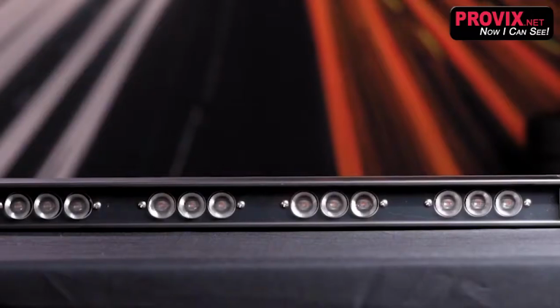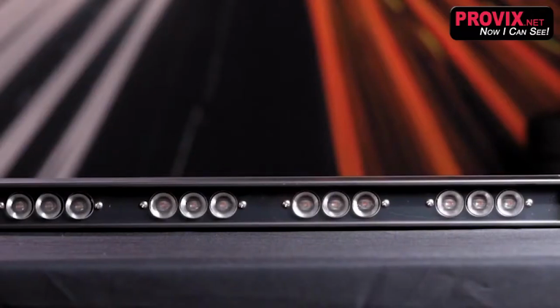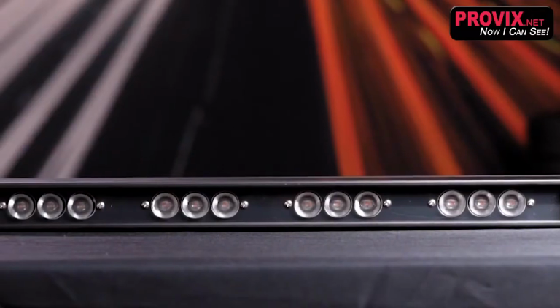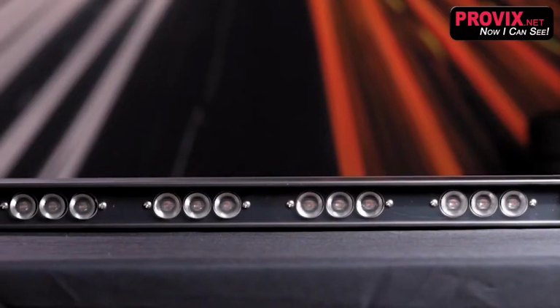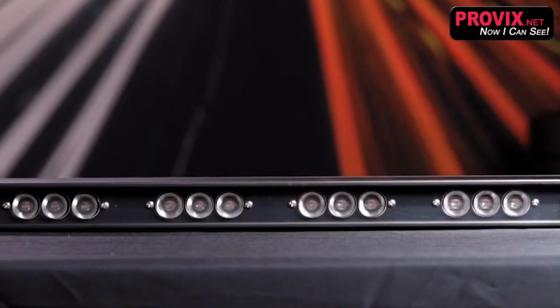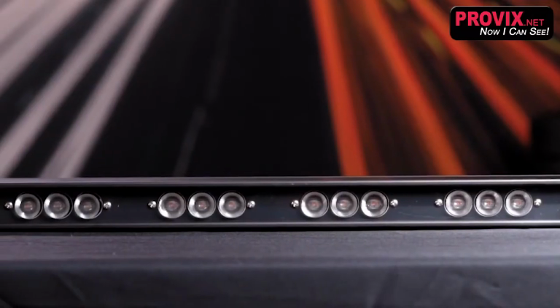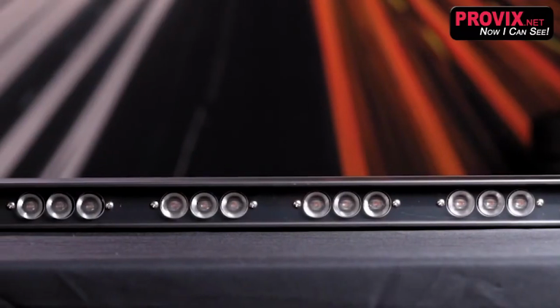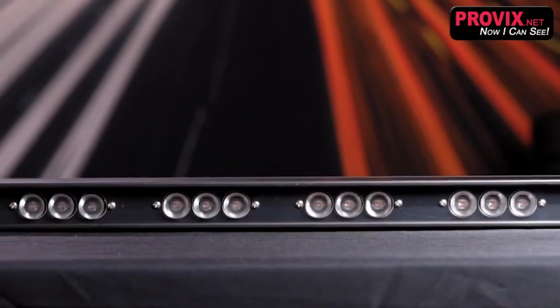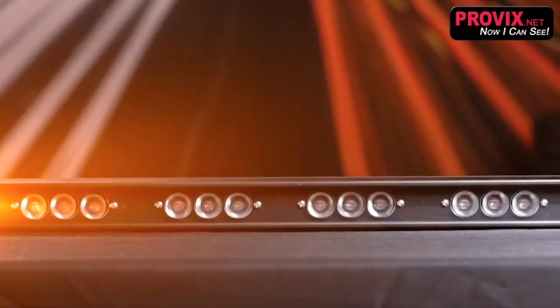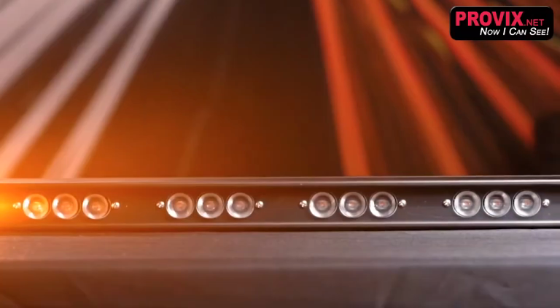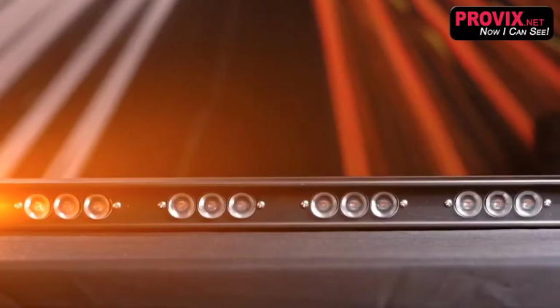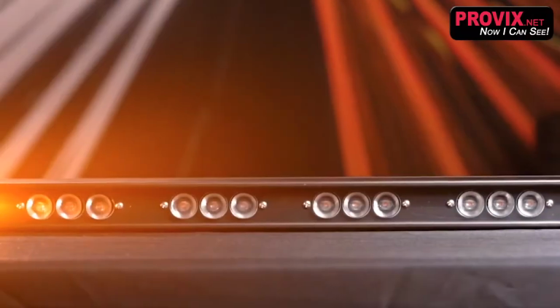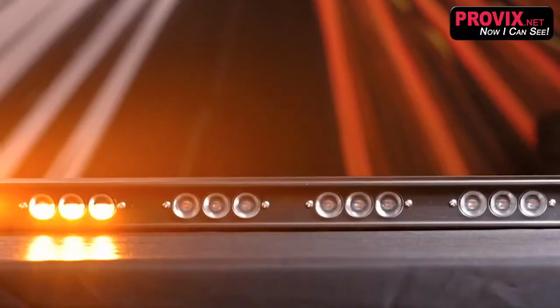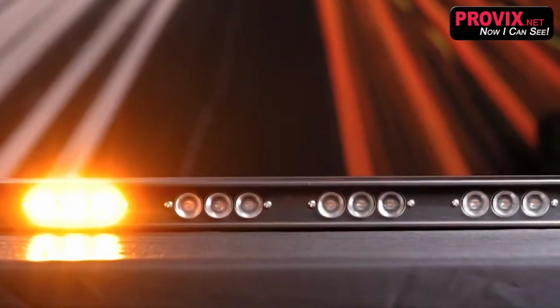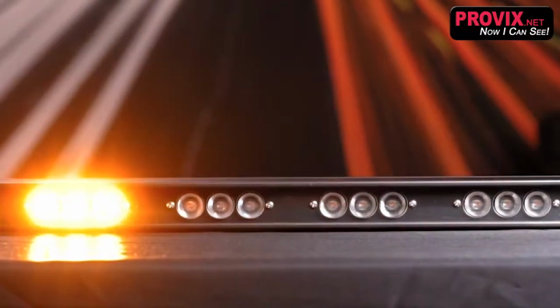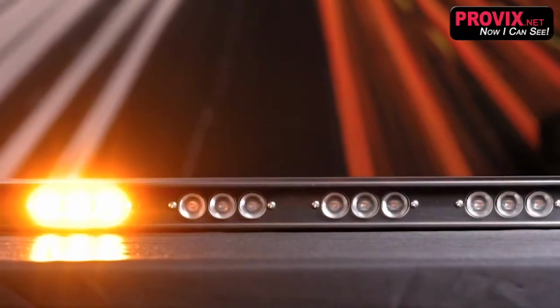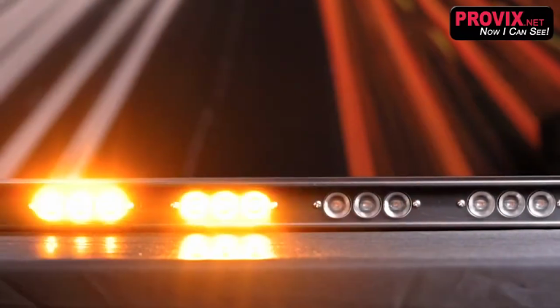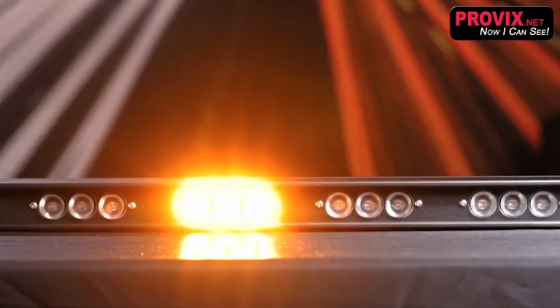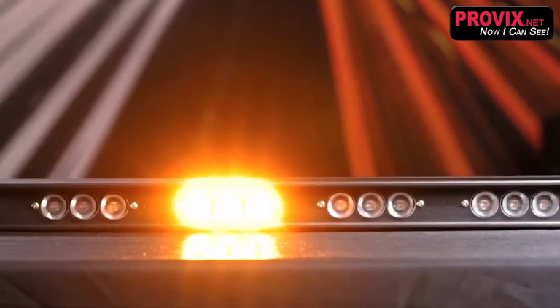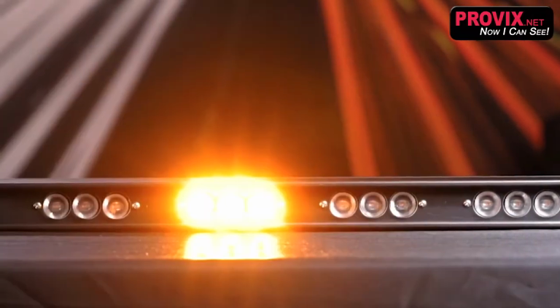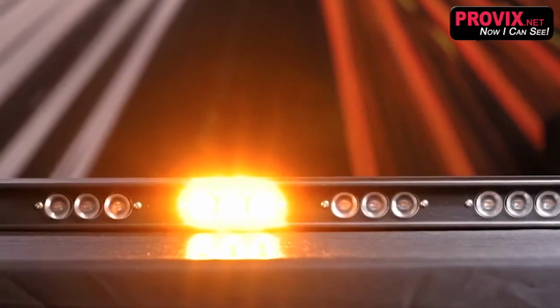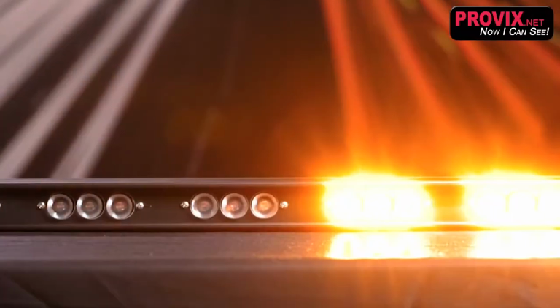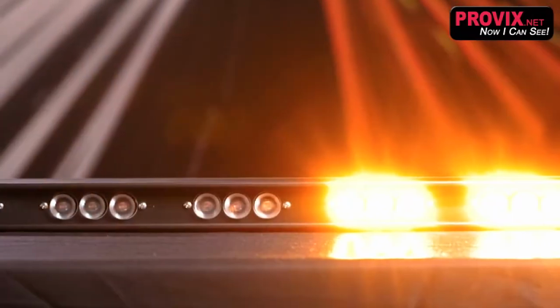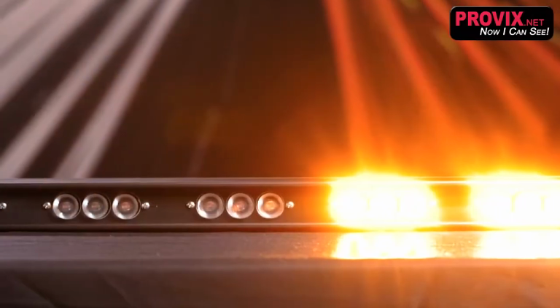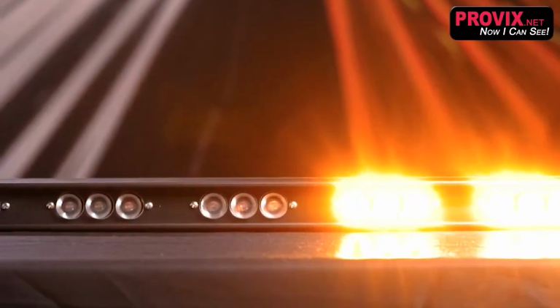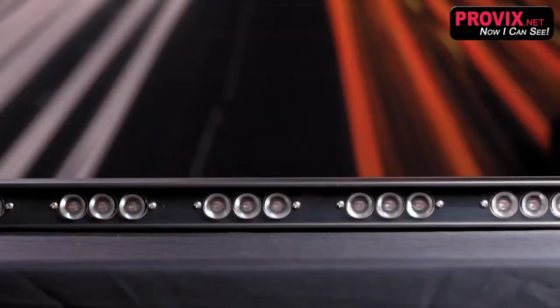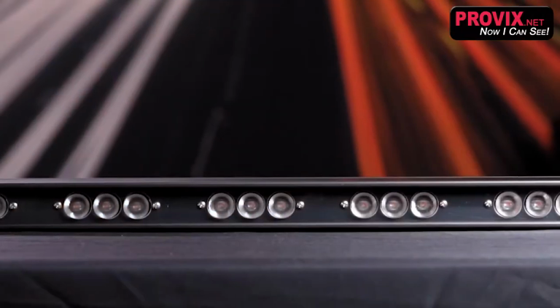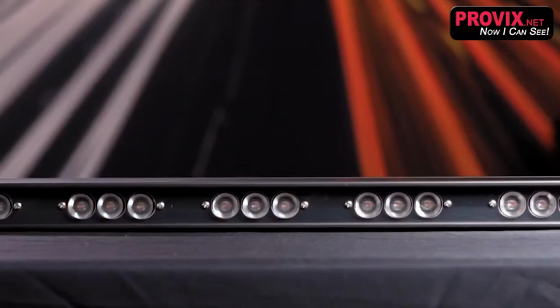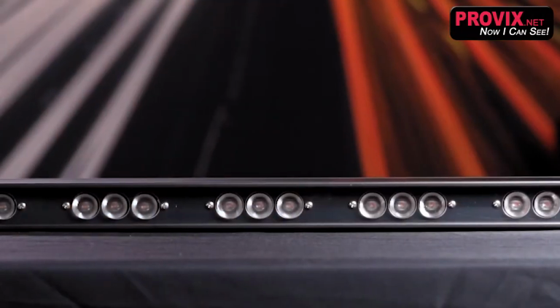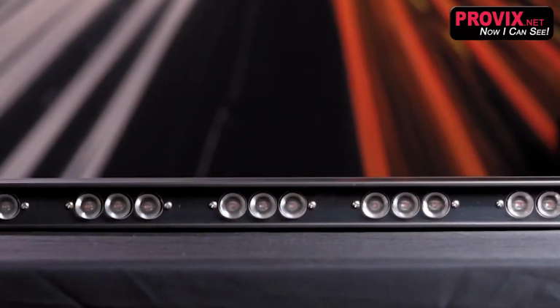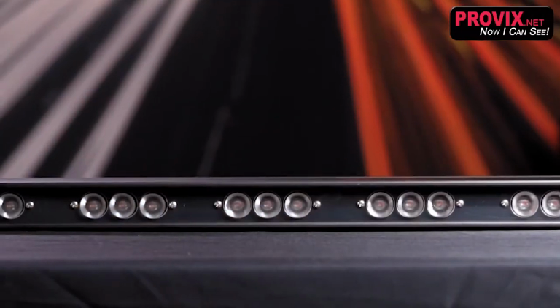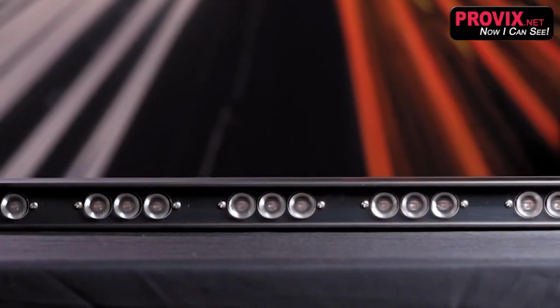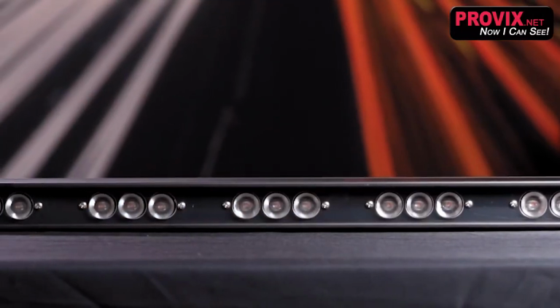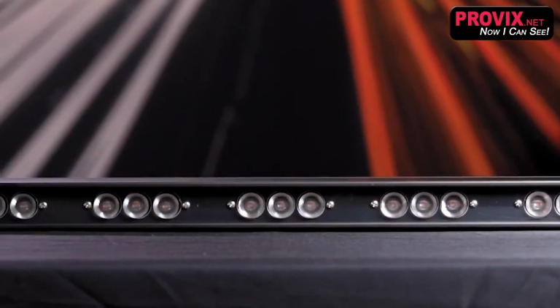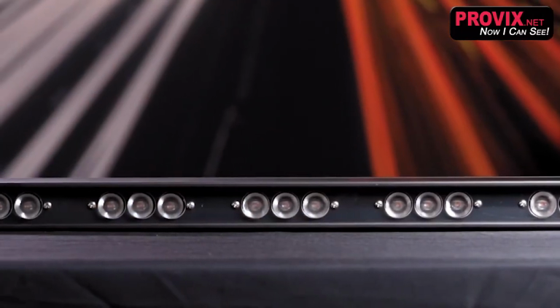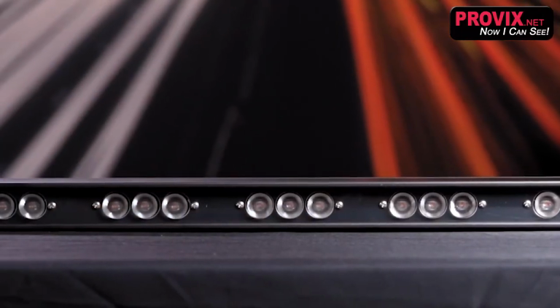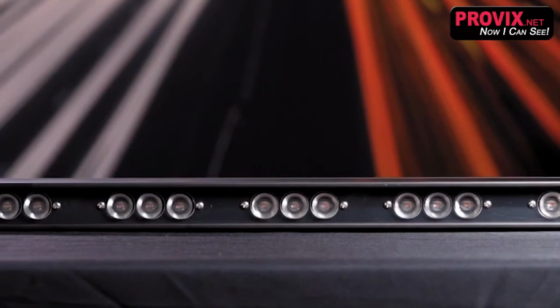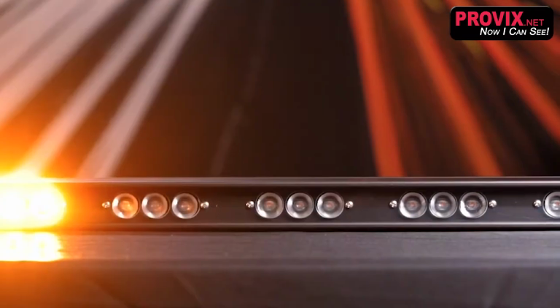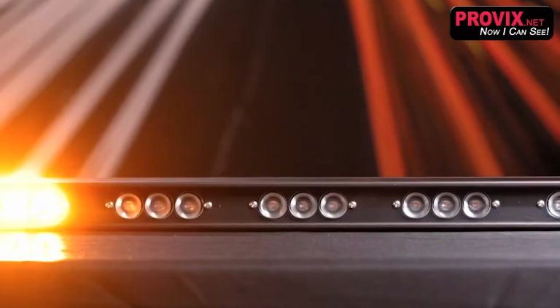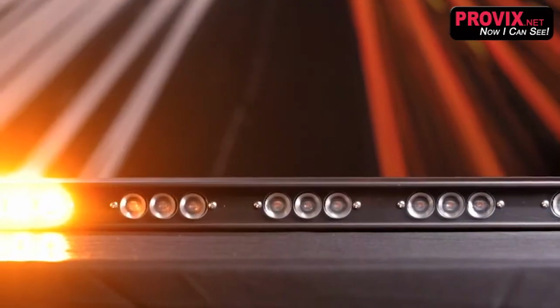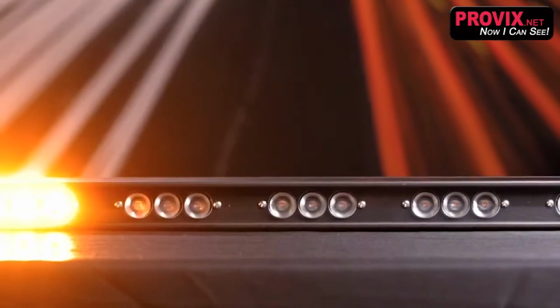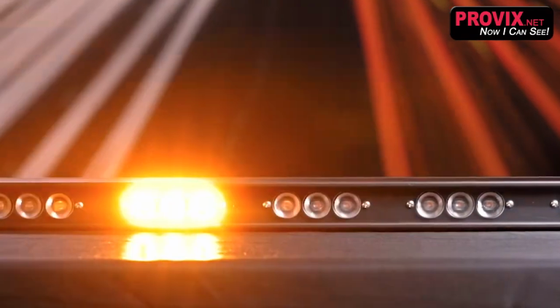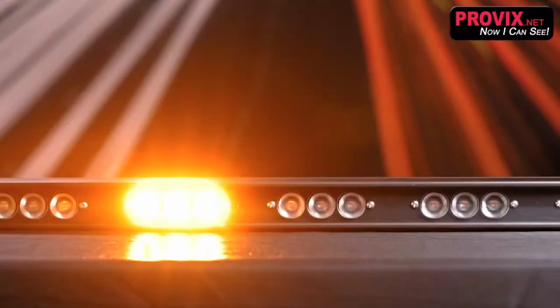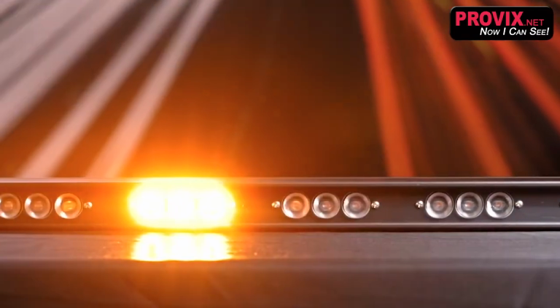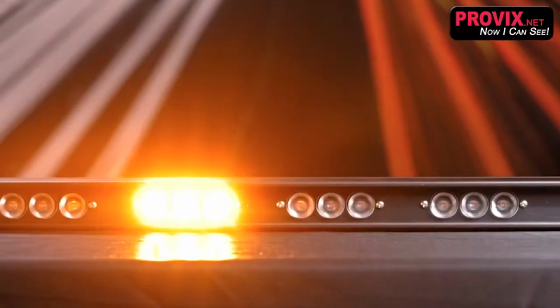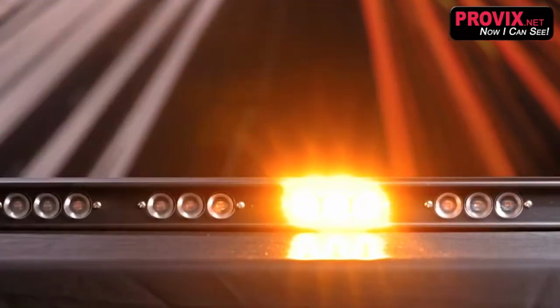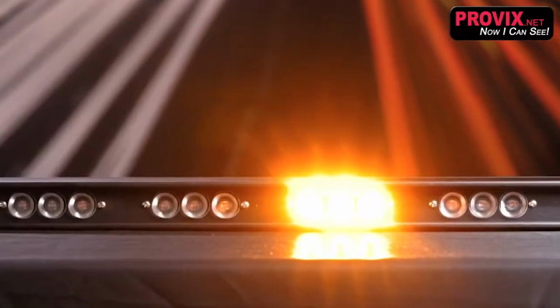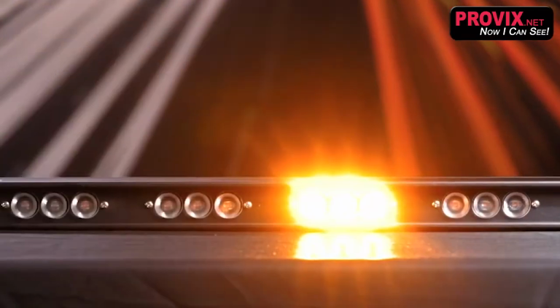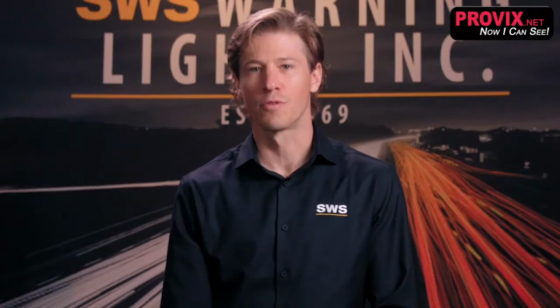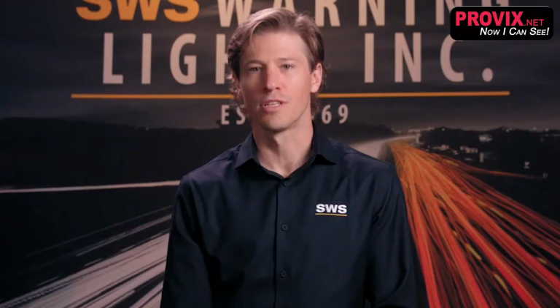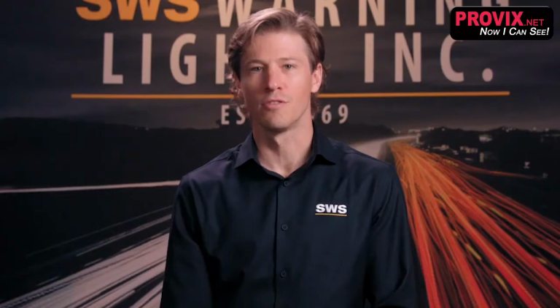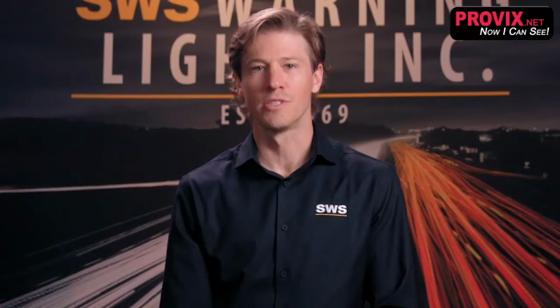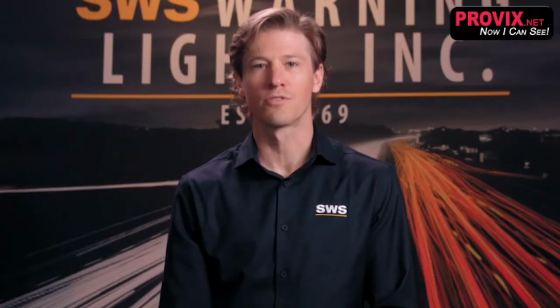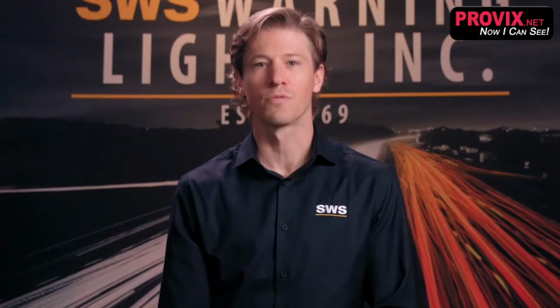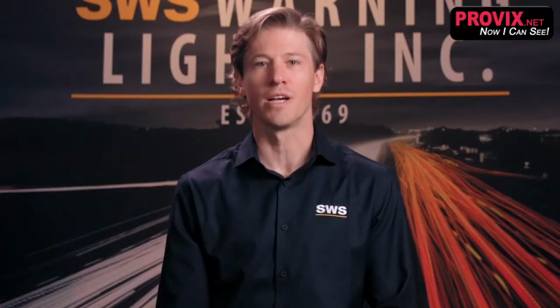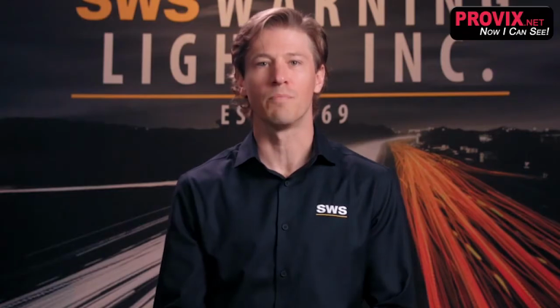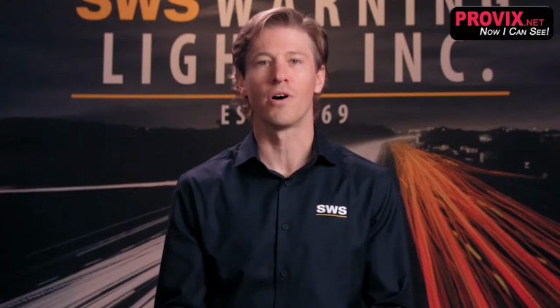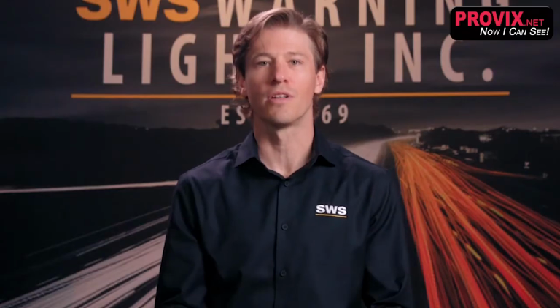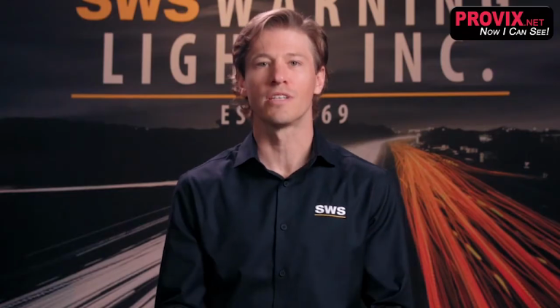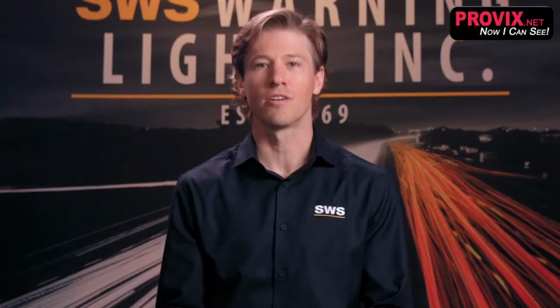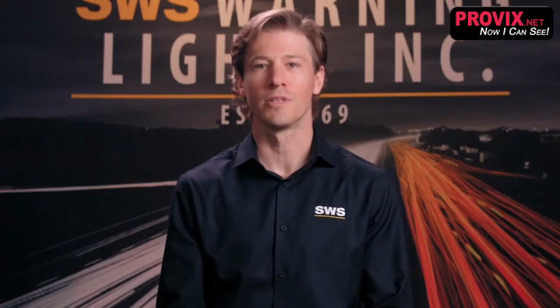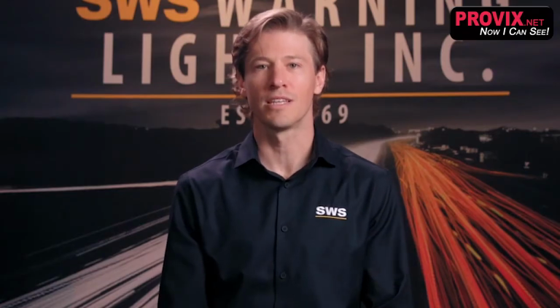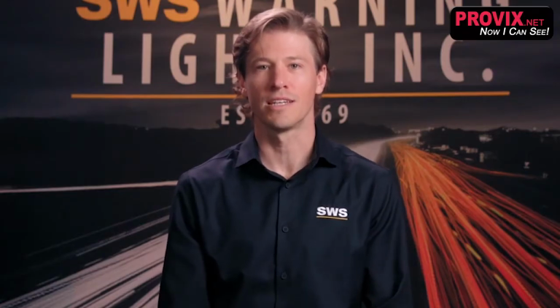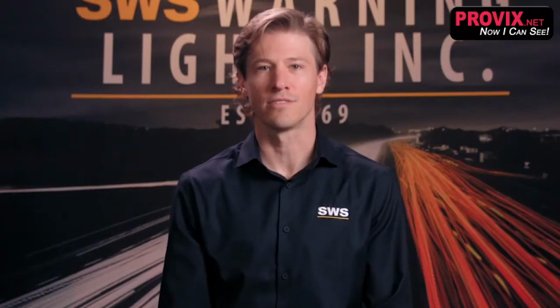This amber-emitting SAE Class 1 Director has 10 LED panels that put out 1740 lumens through a polycarbonate lens.